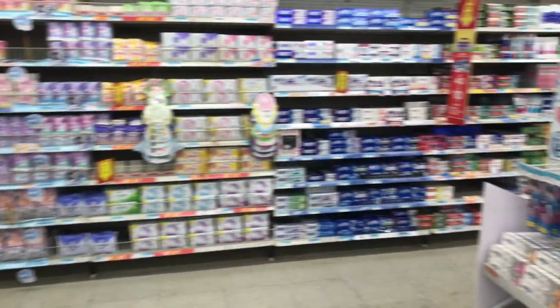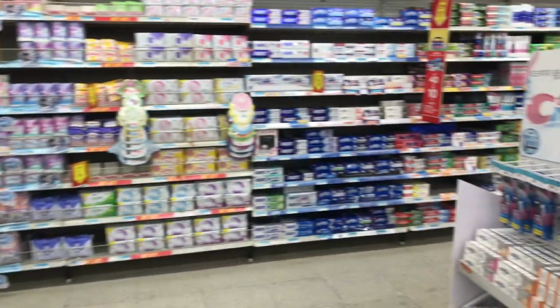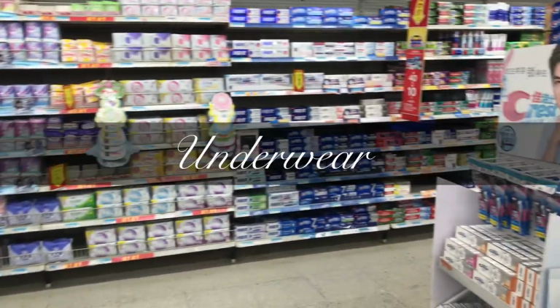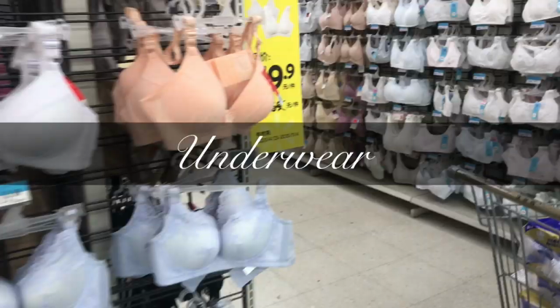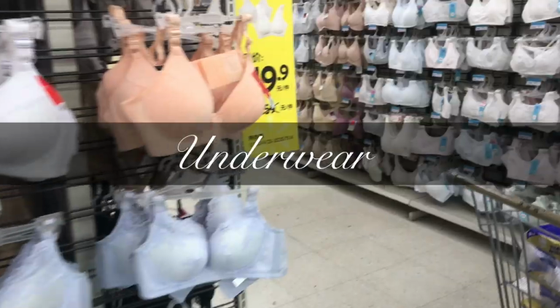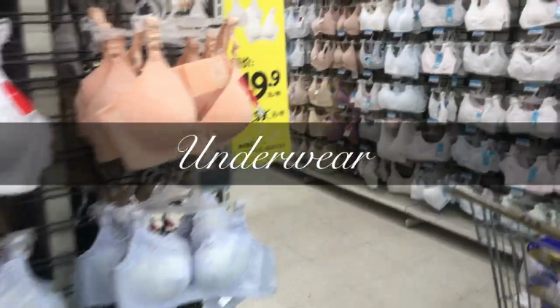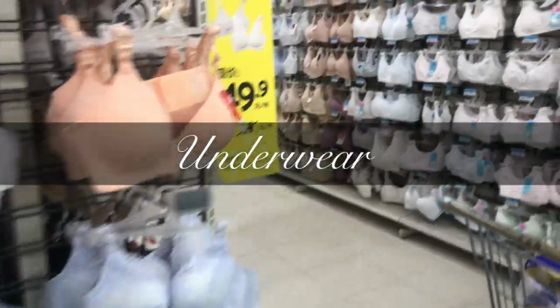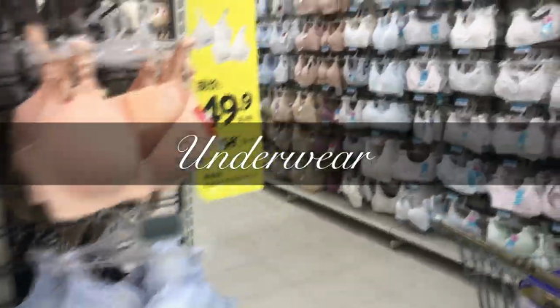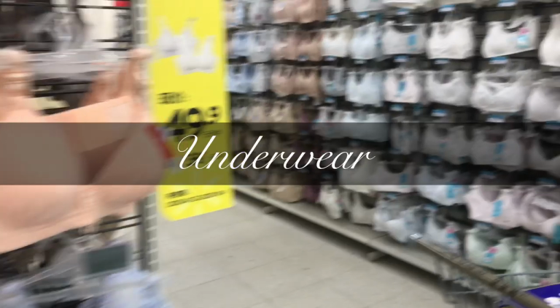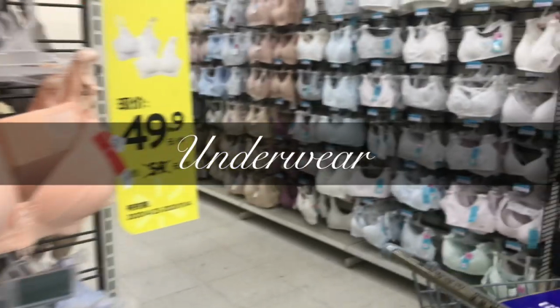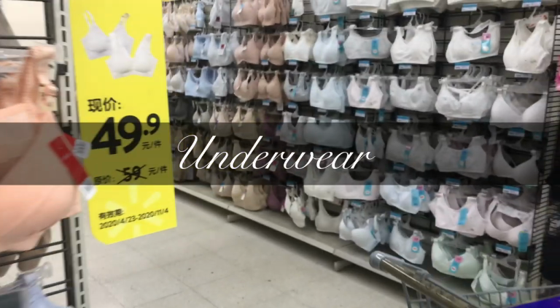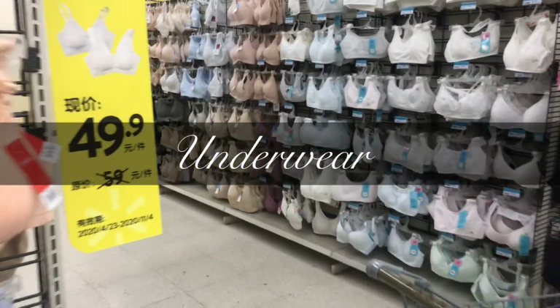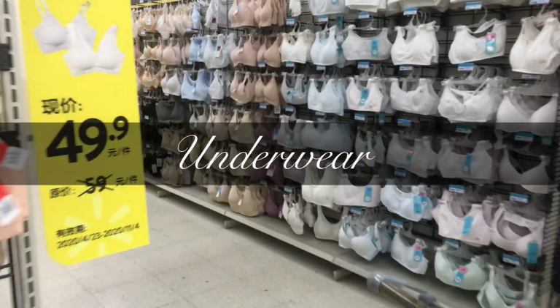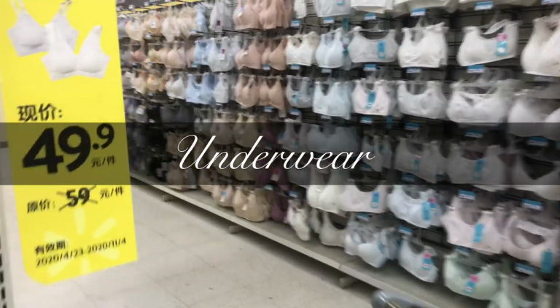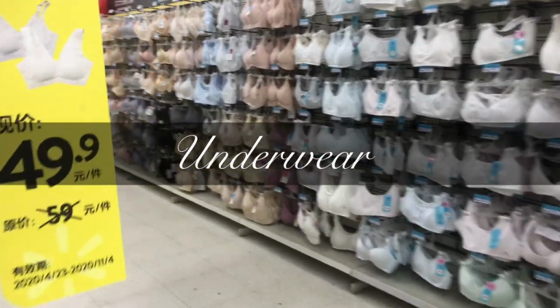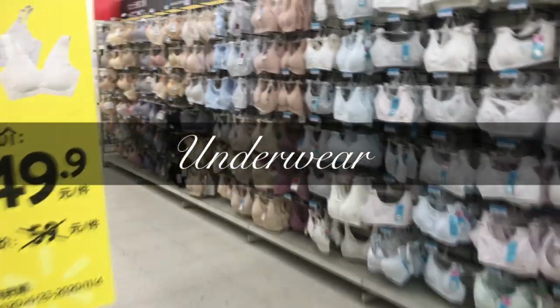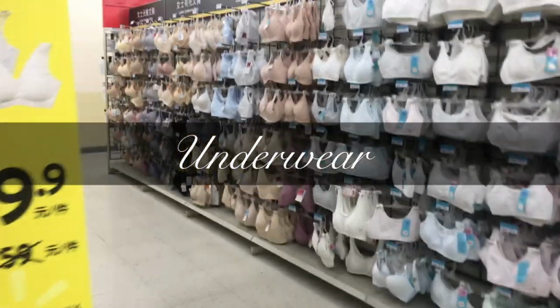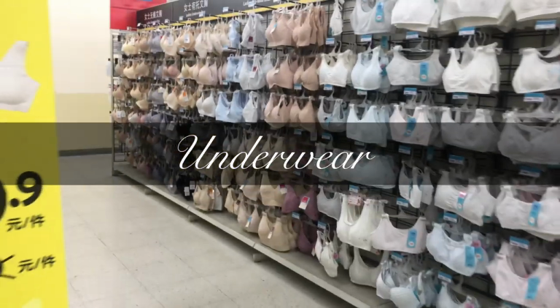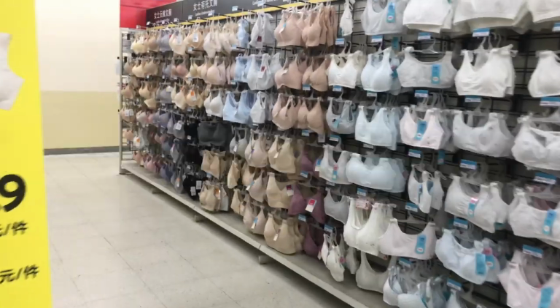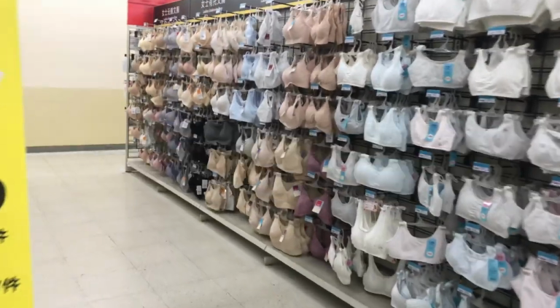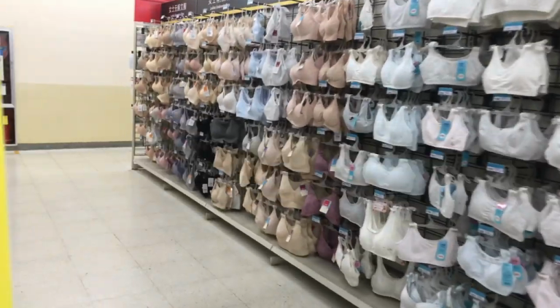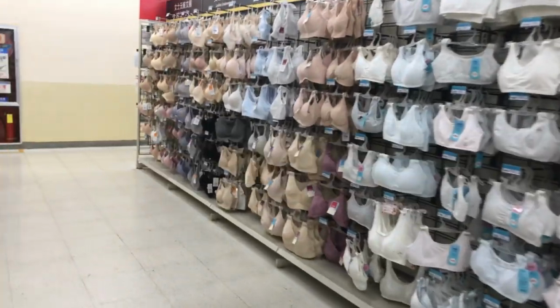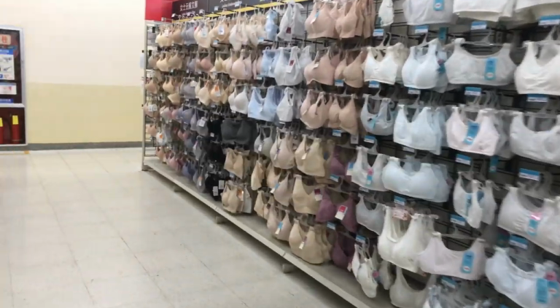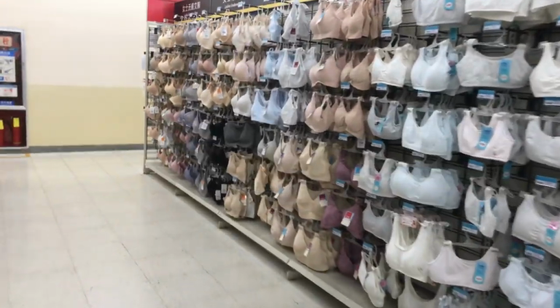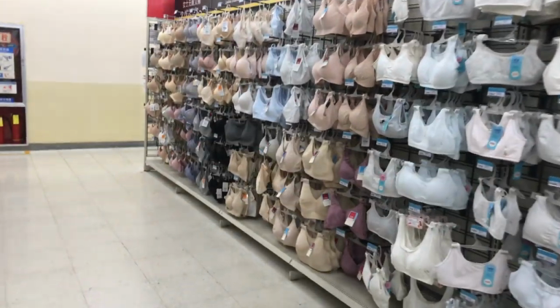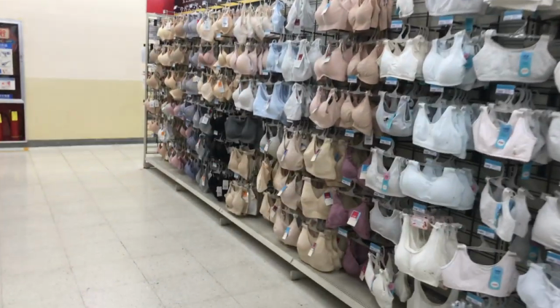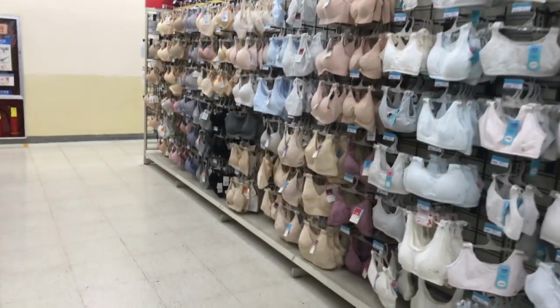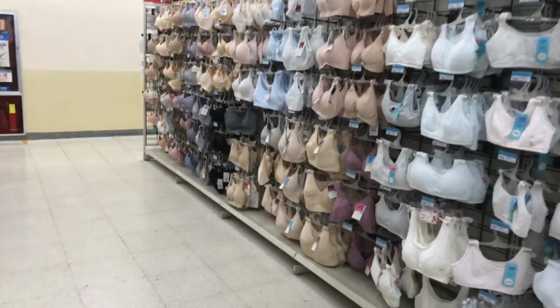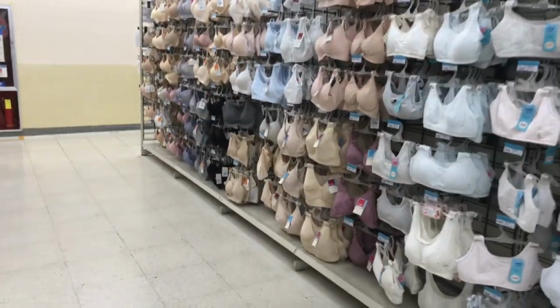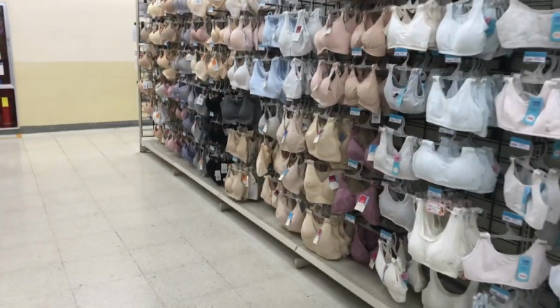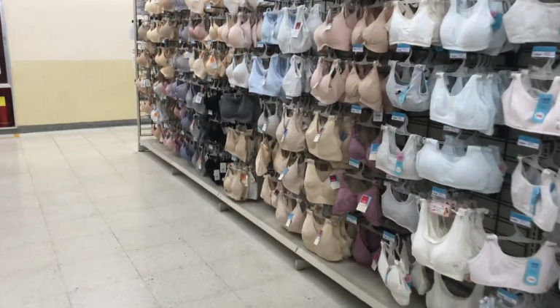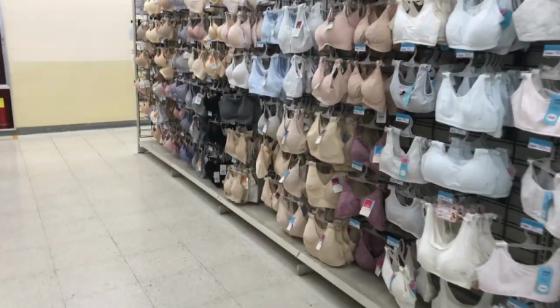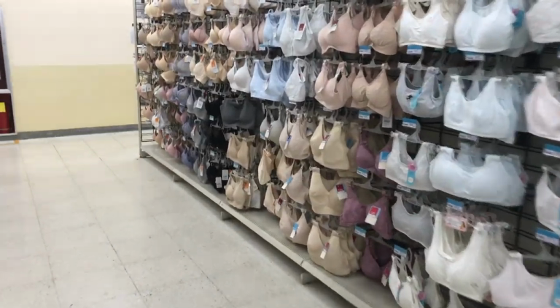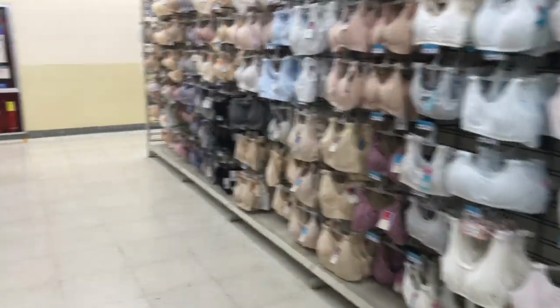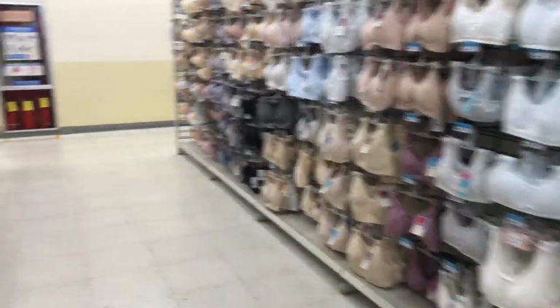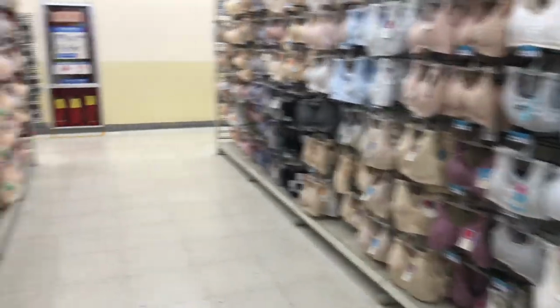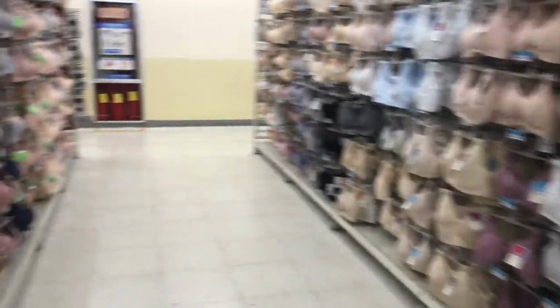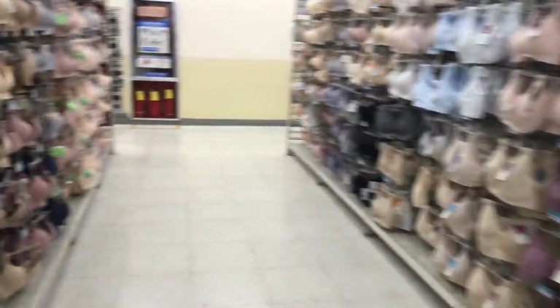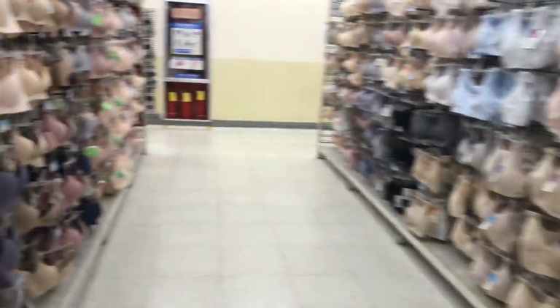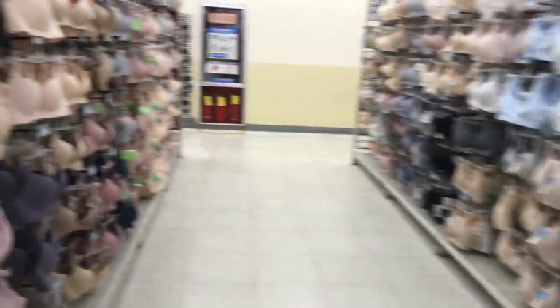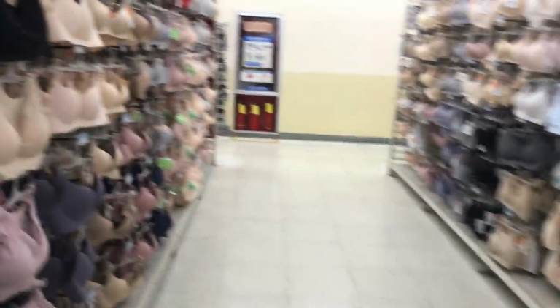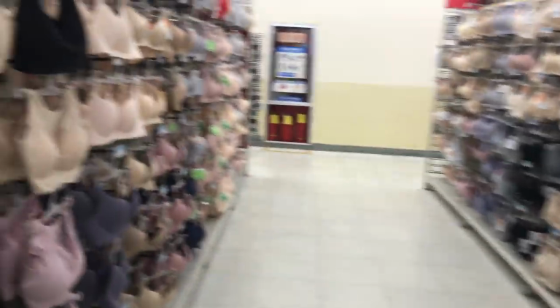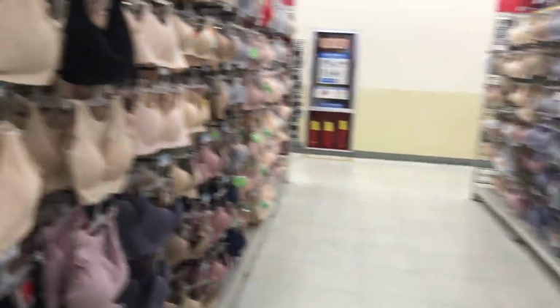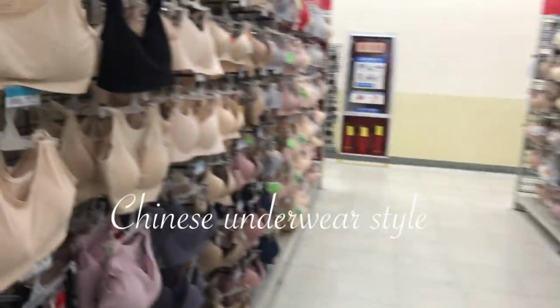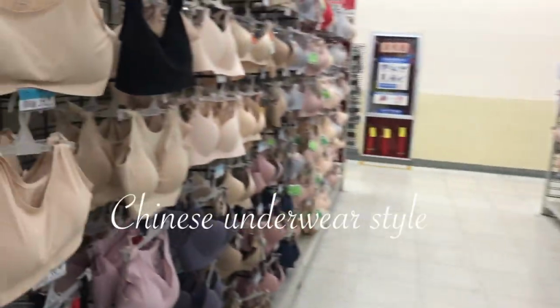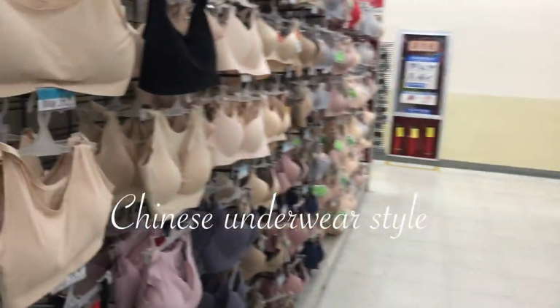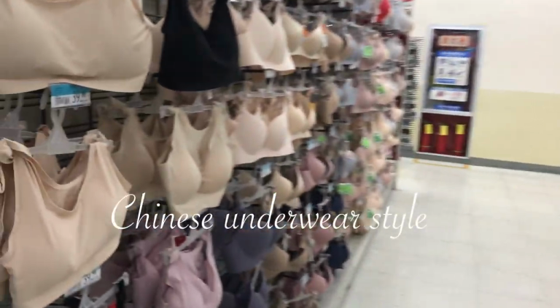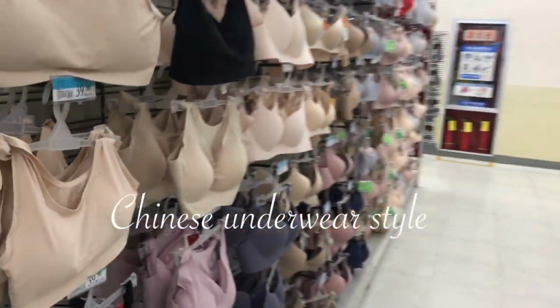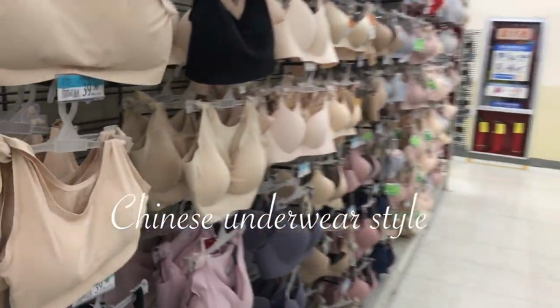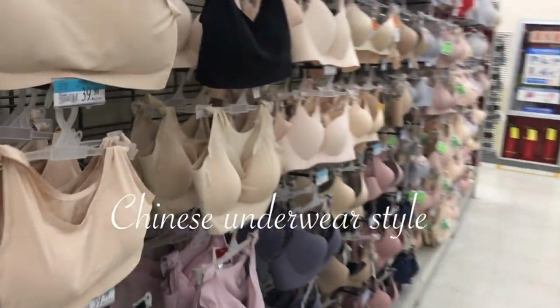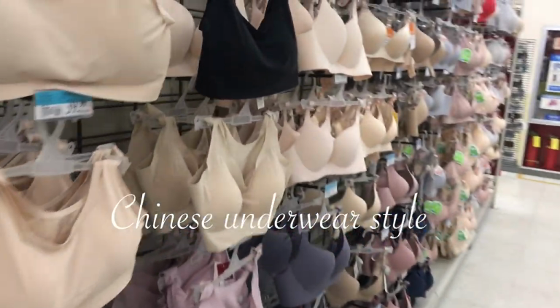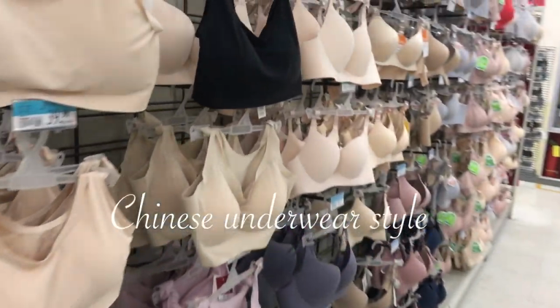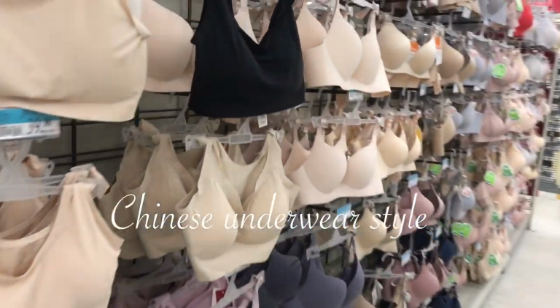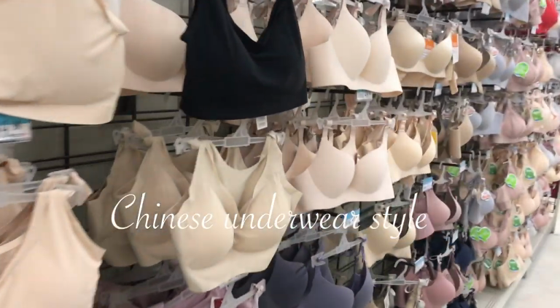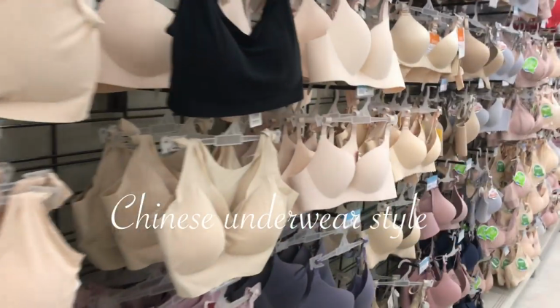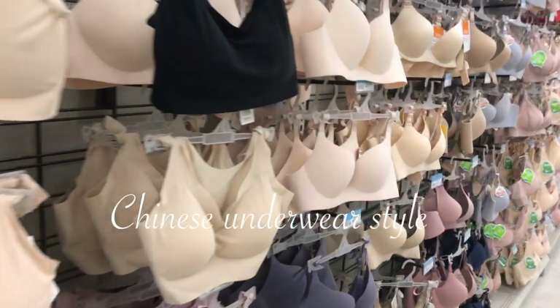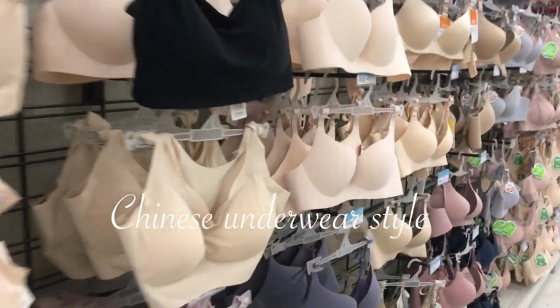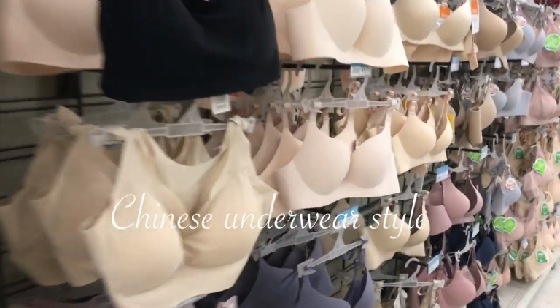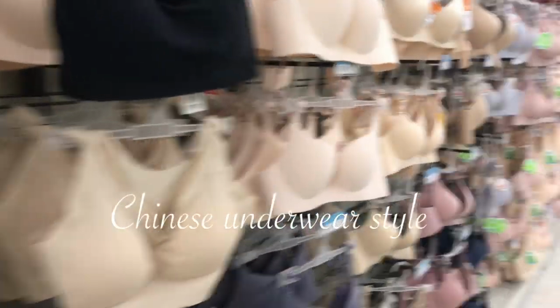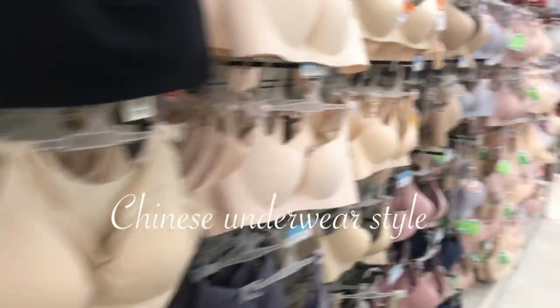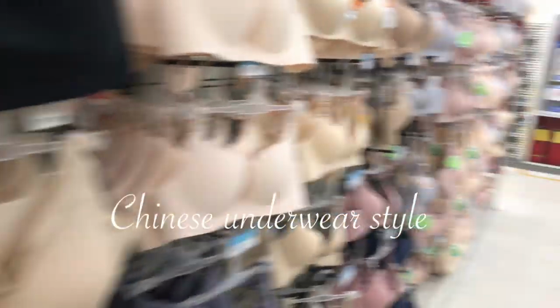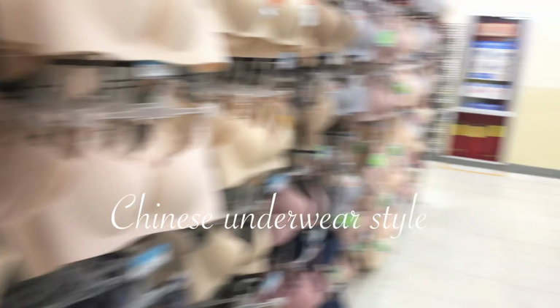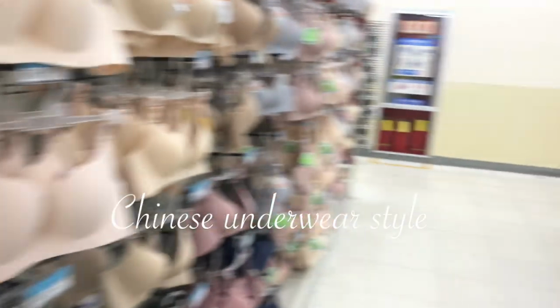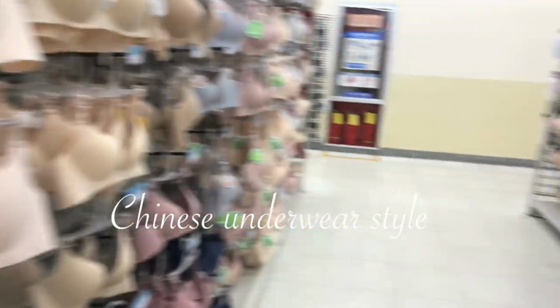It's the common type of Chinese underwear, so I've been struggling to find some normal ones.